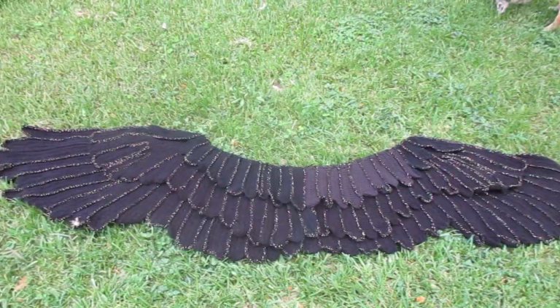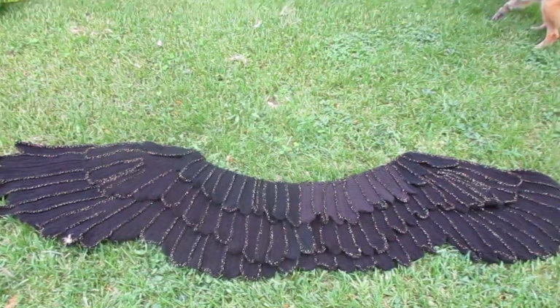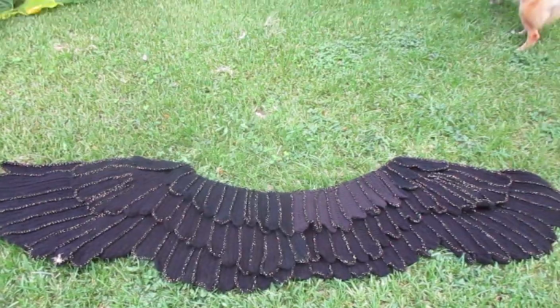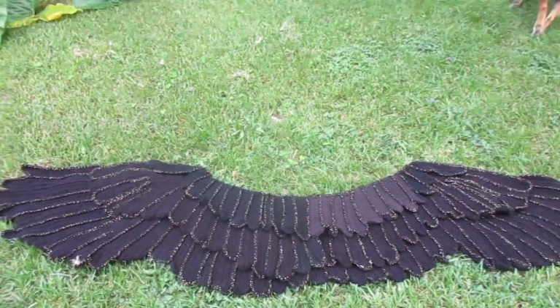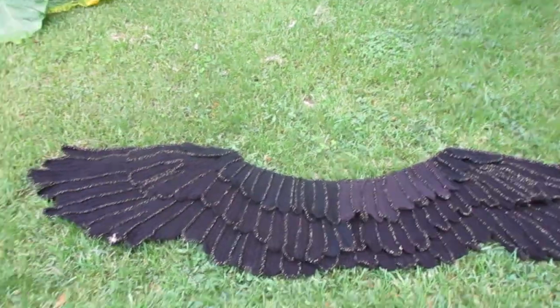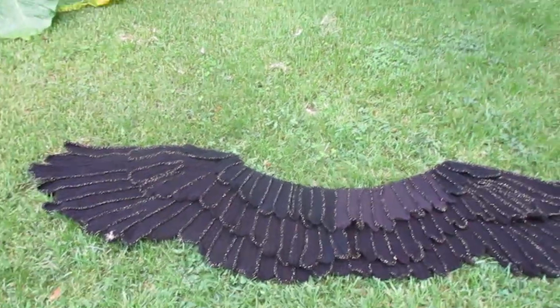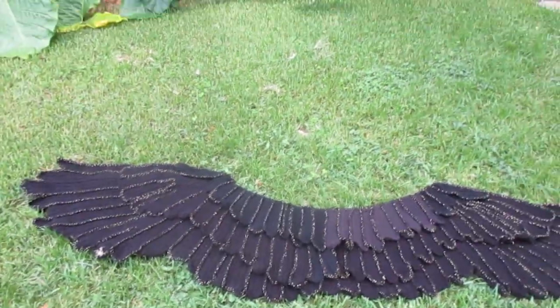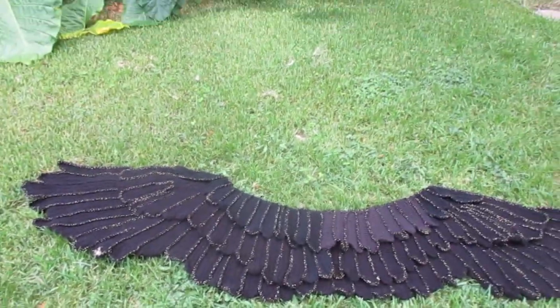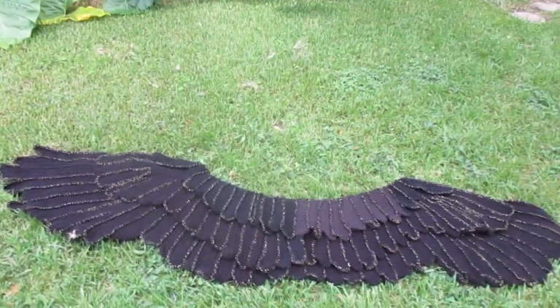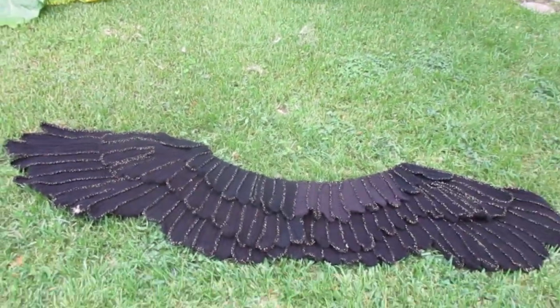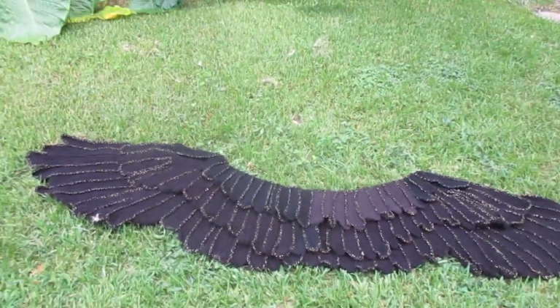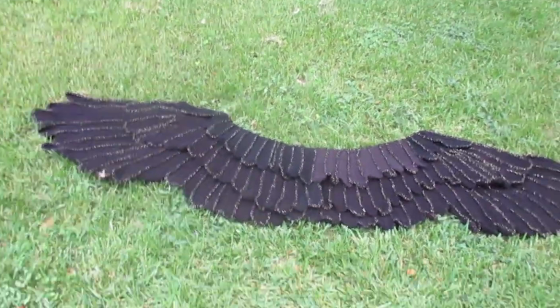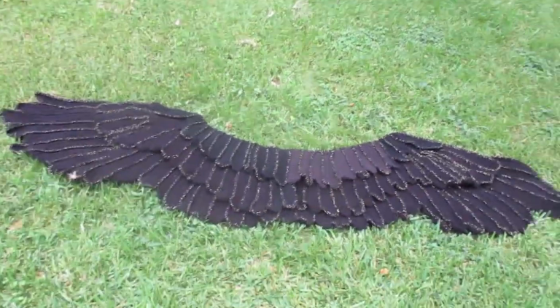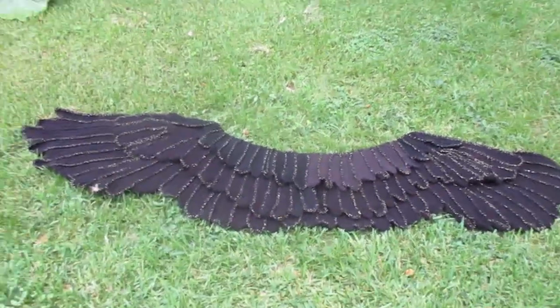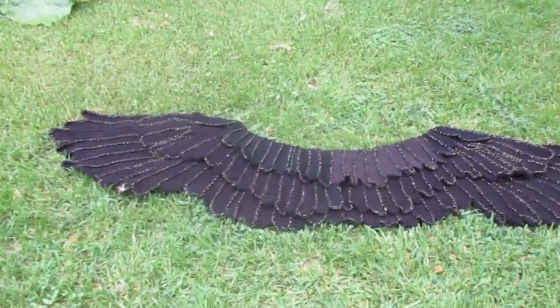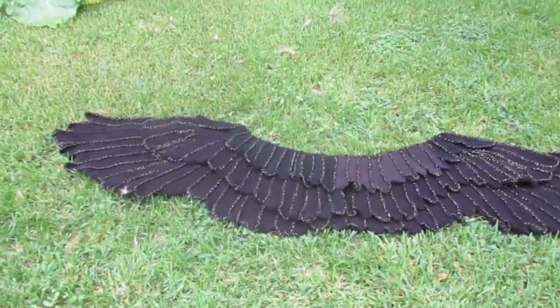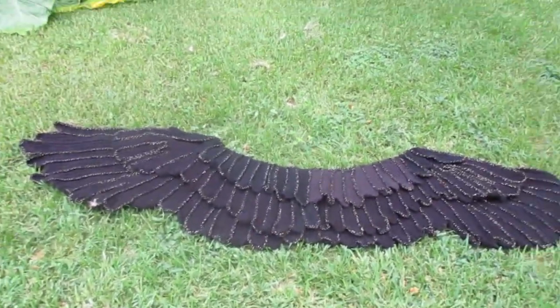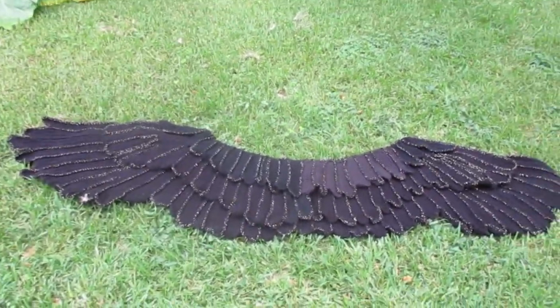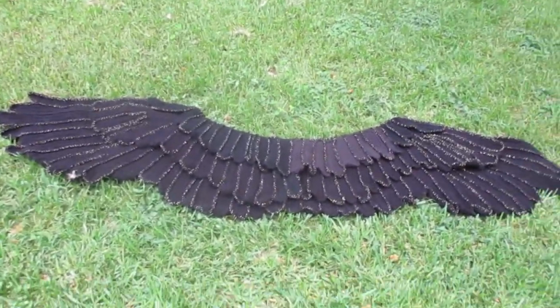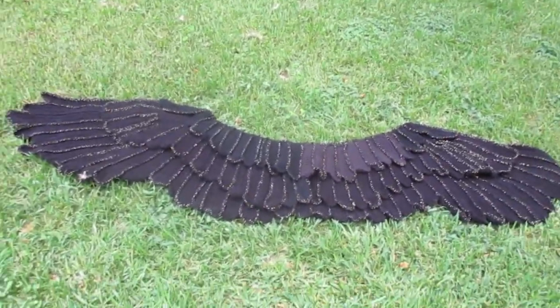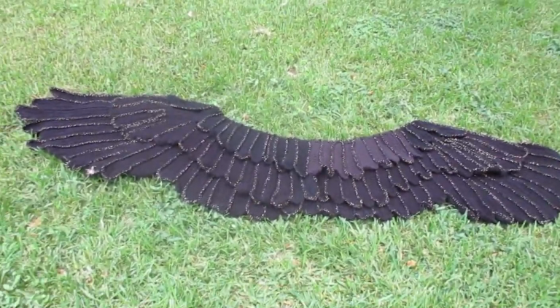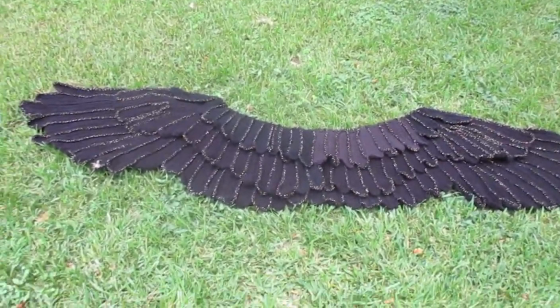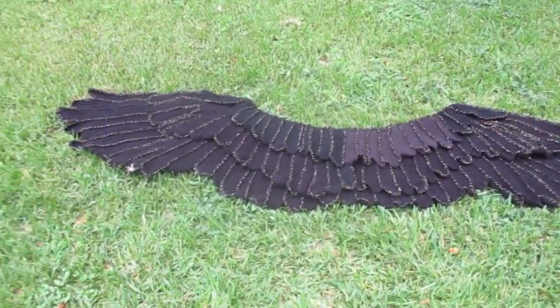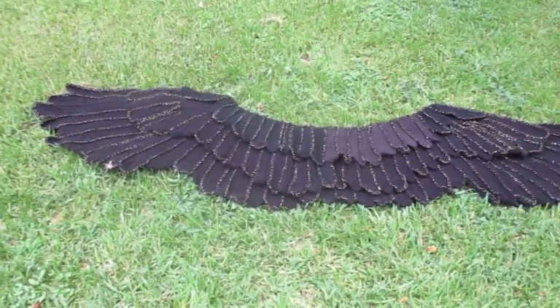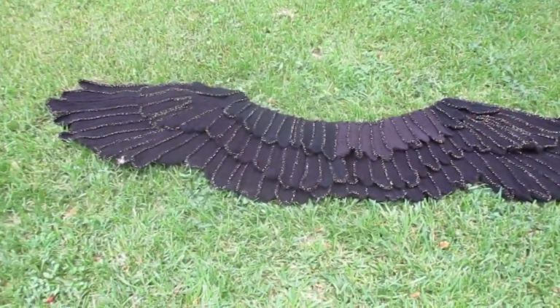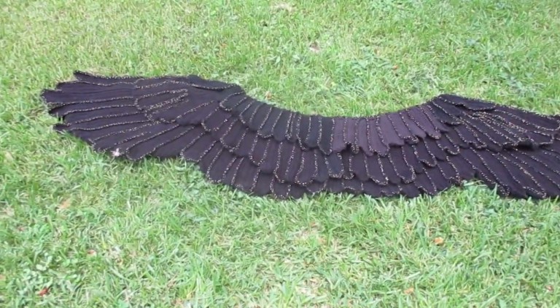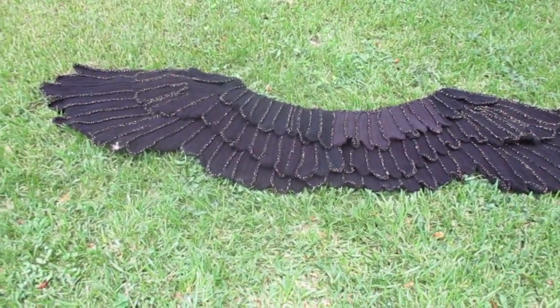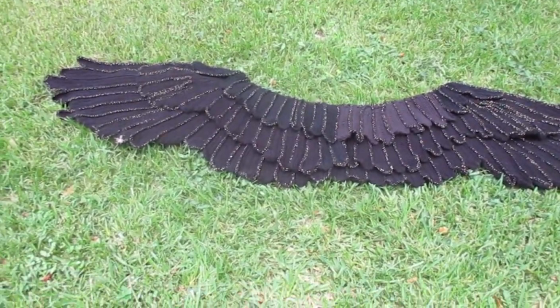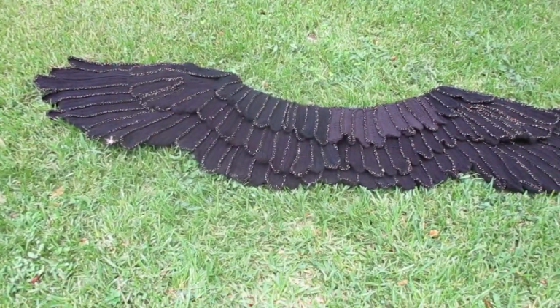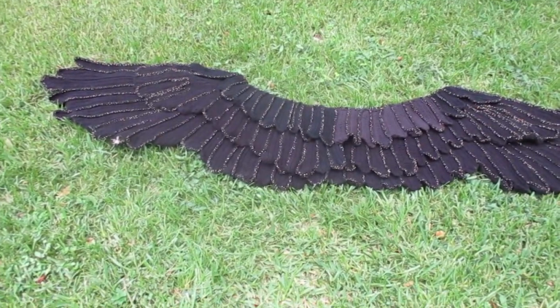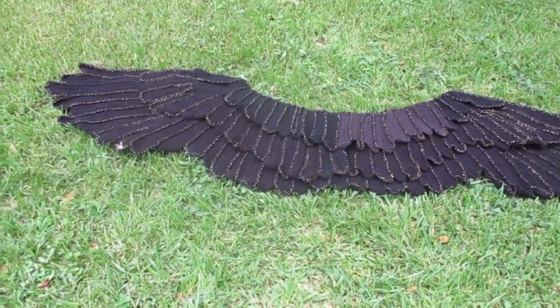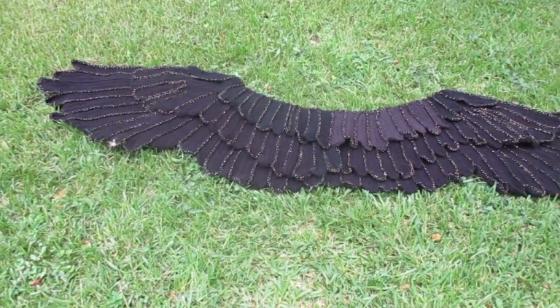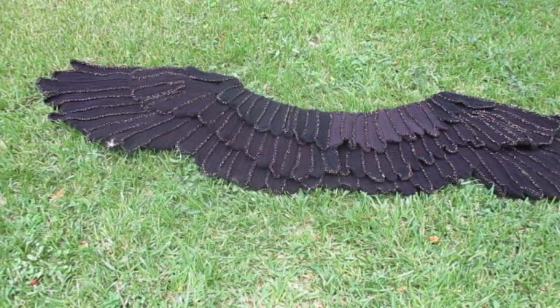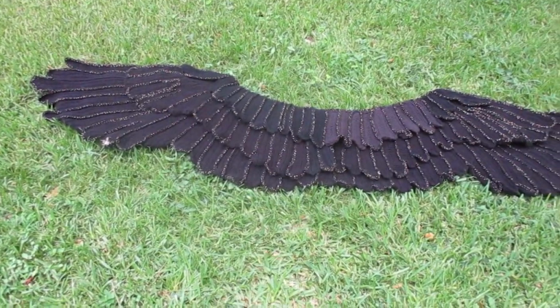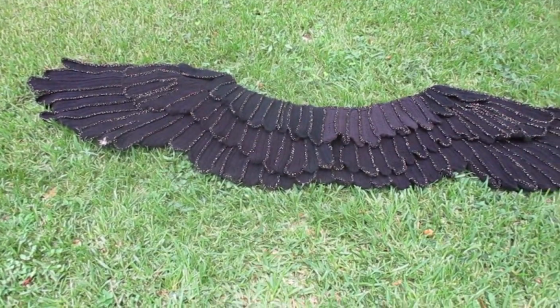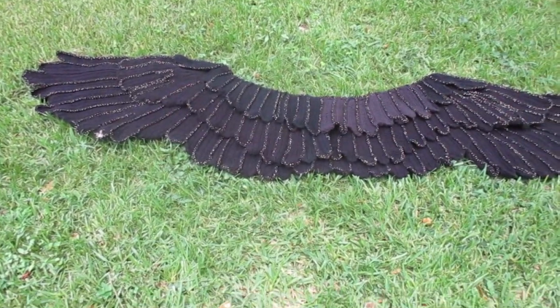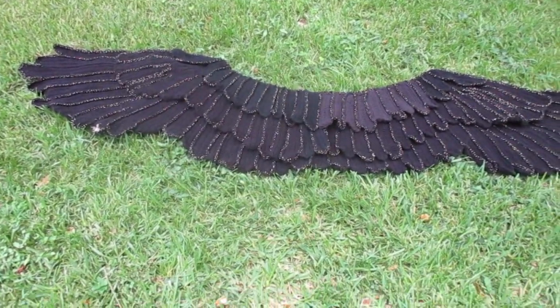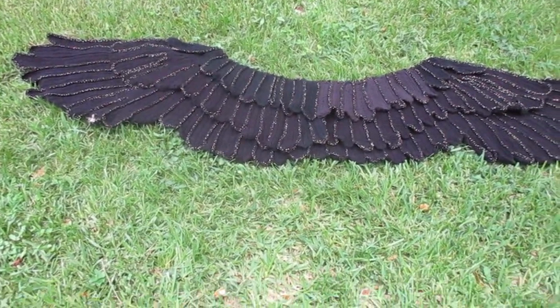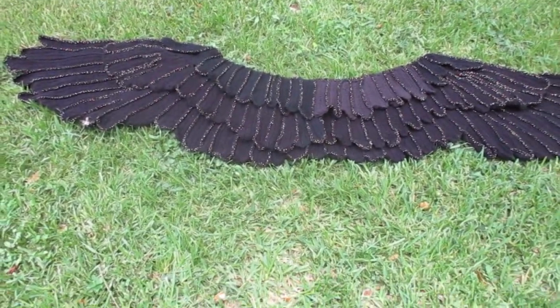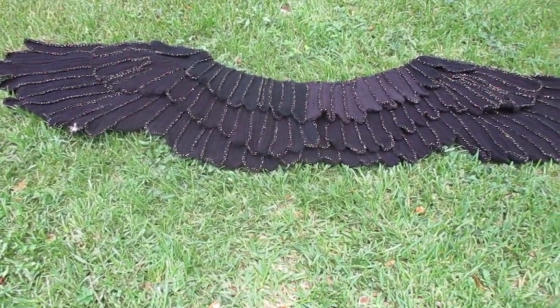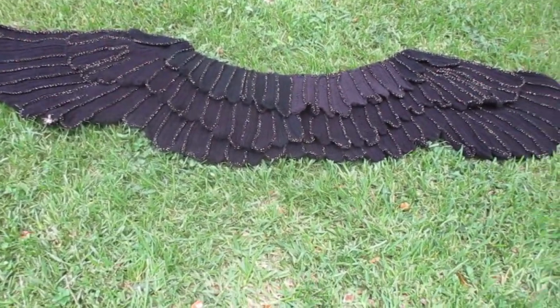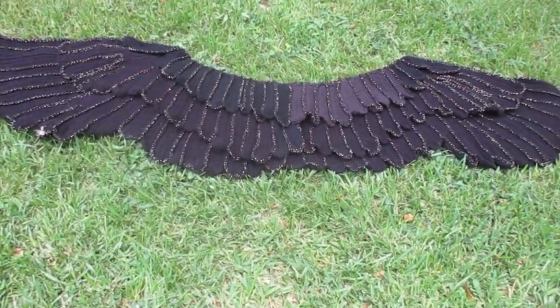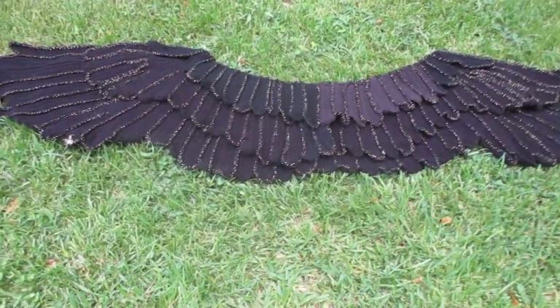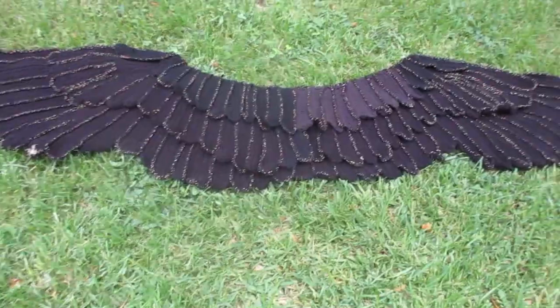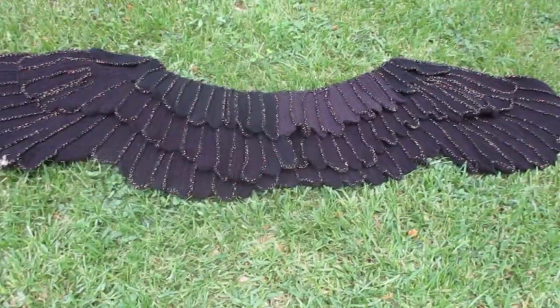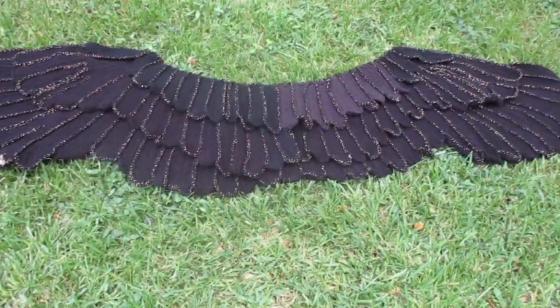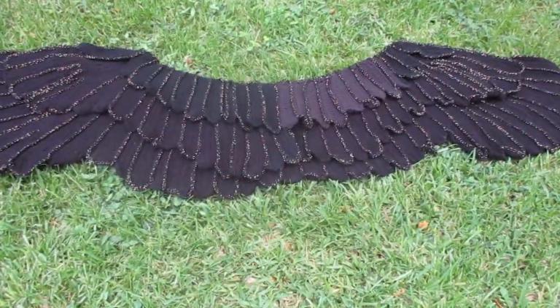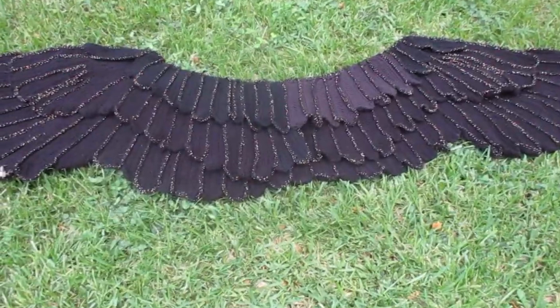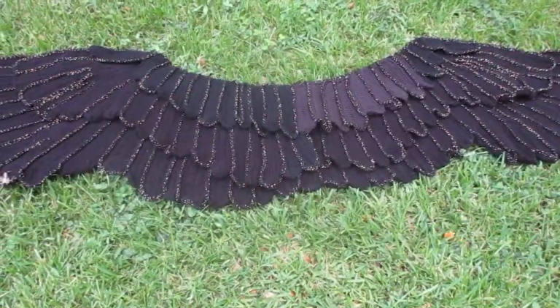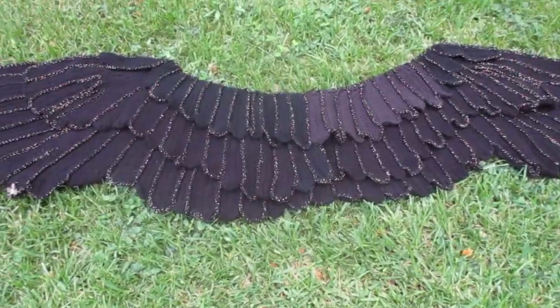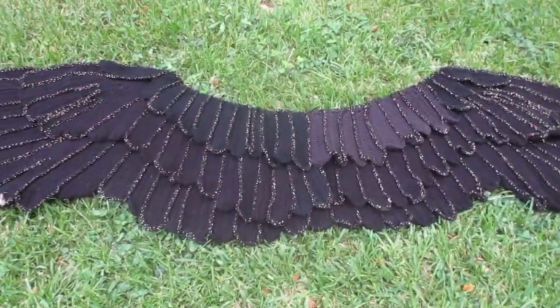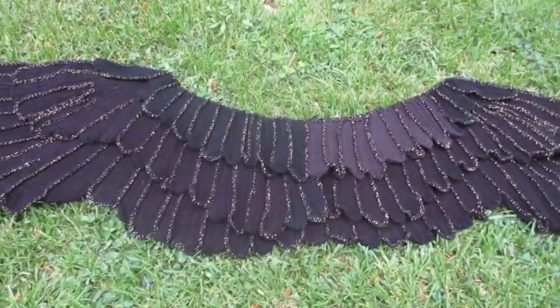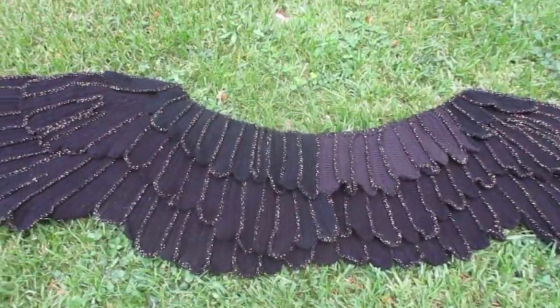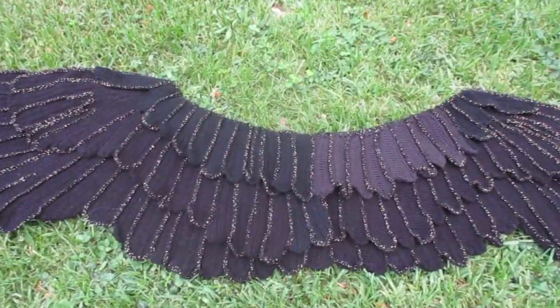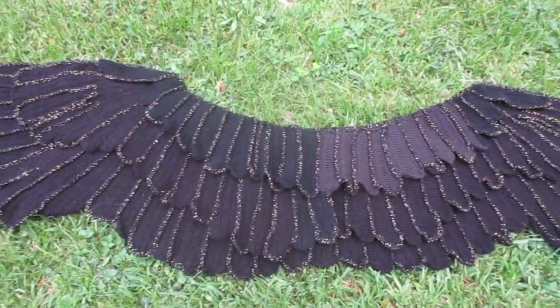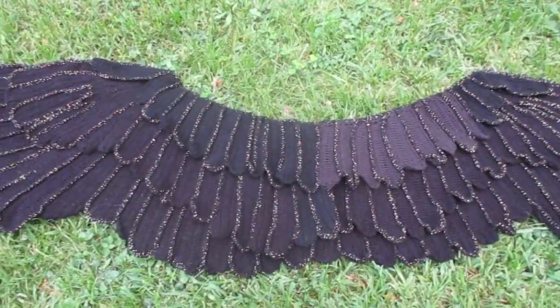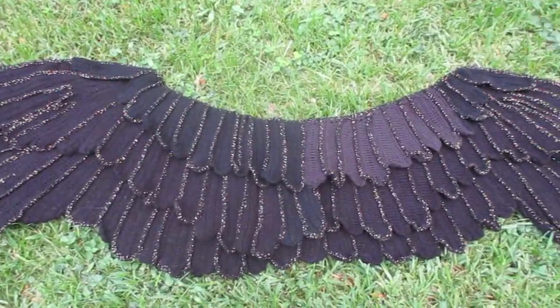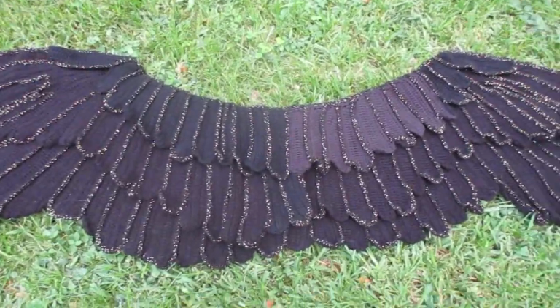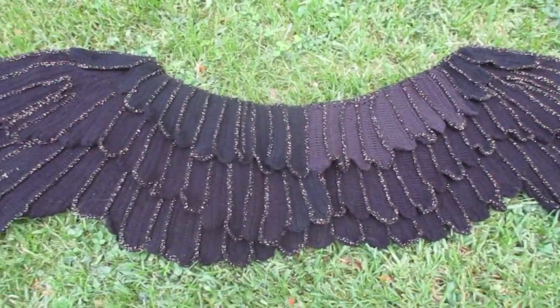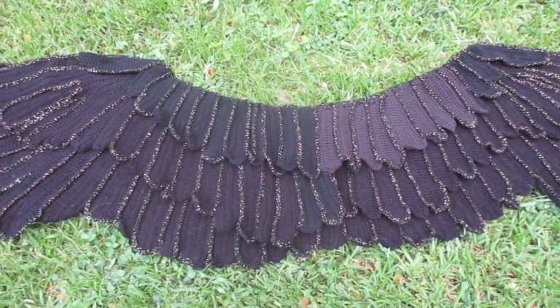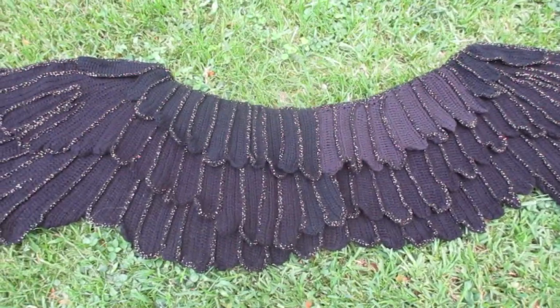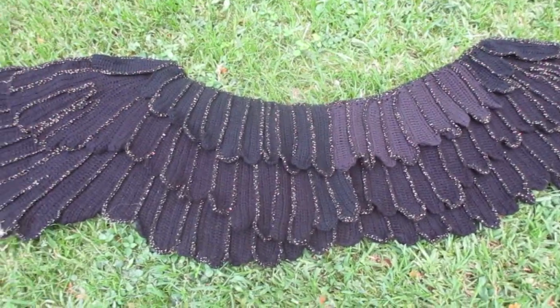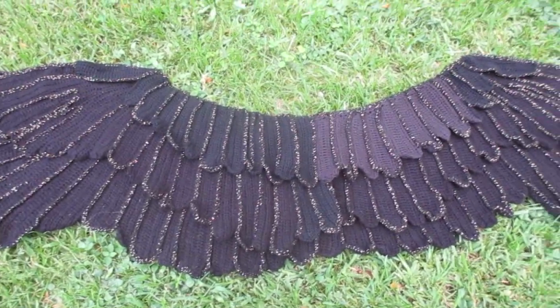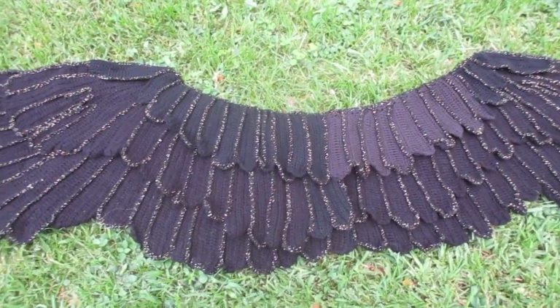Raven winged shawl. This is actually three layers. It's got close to a six foot span.